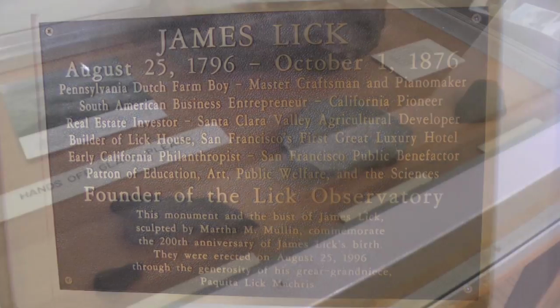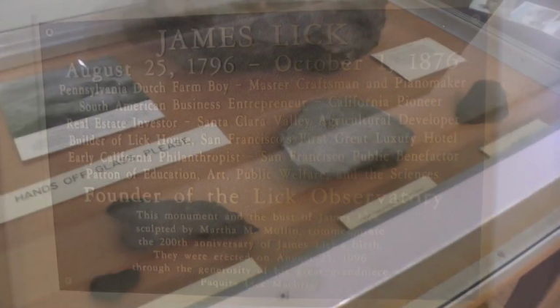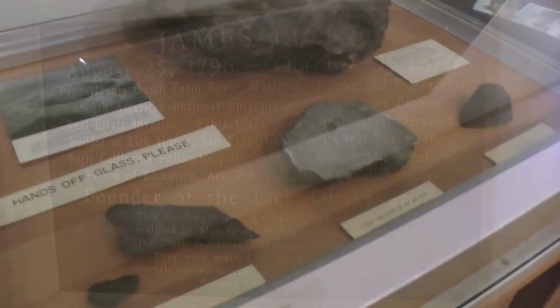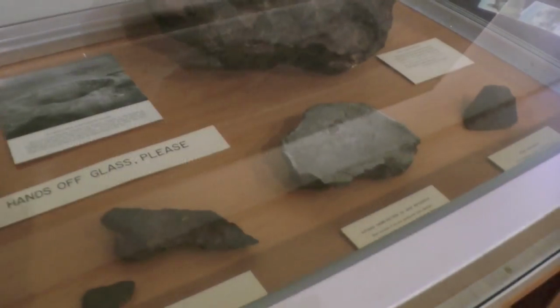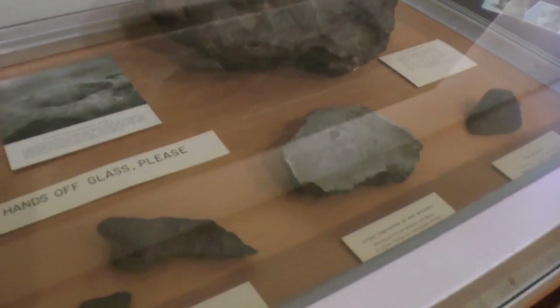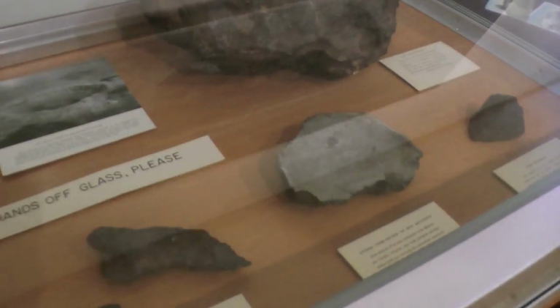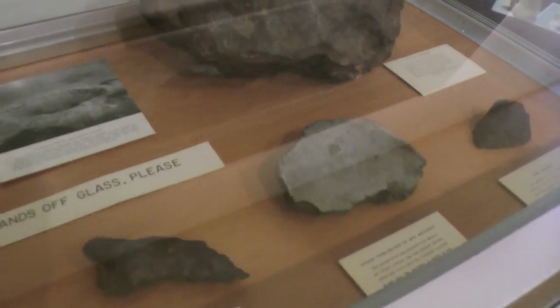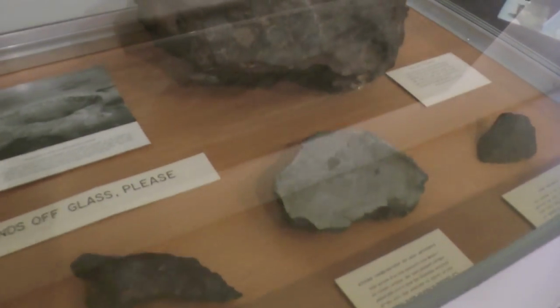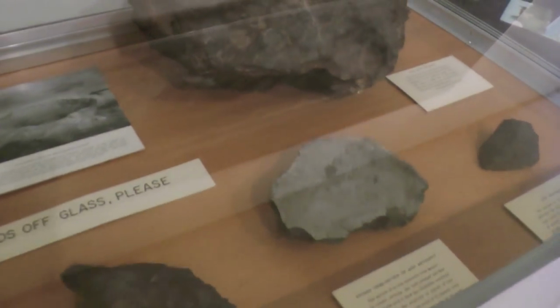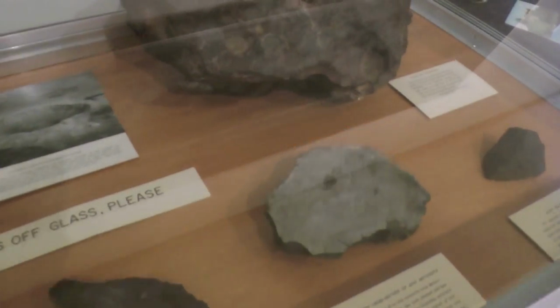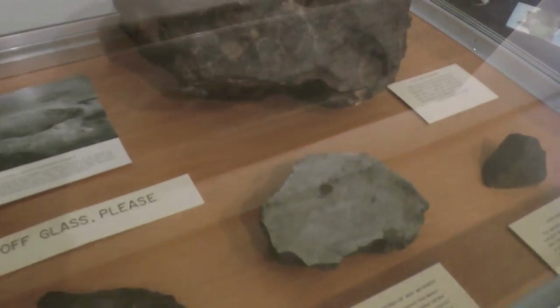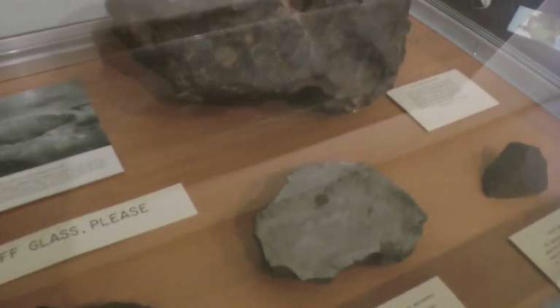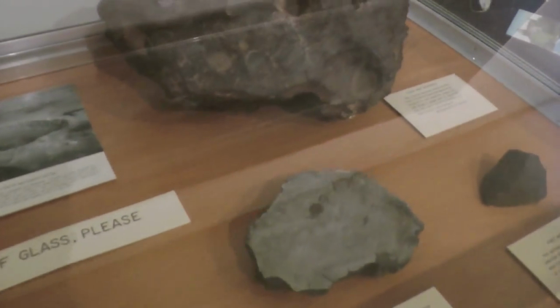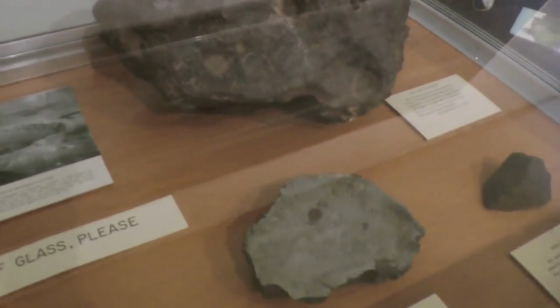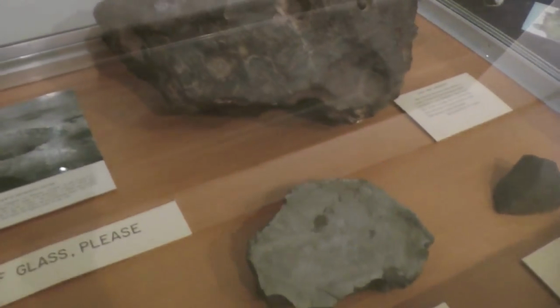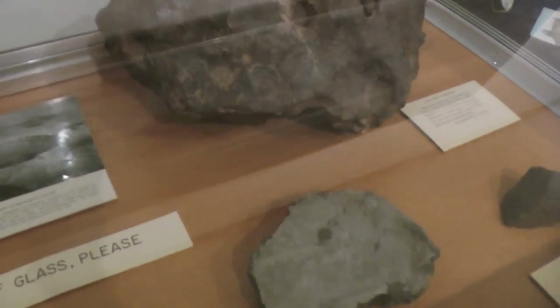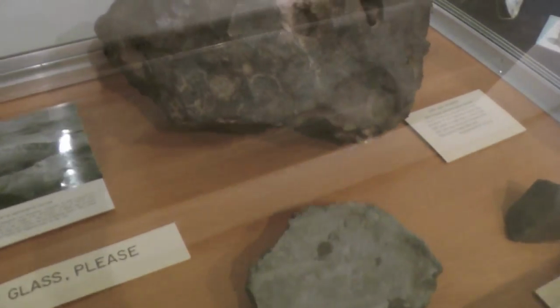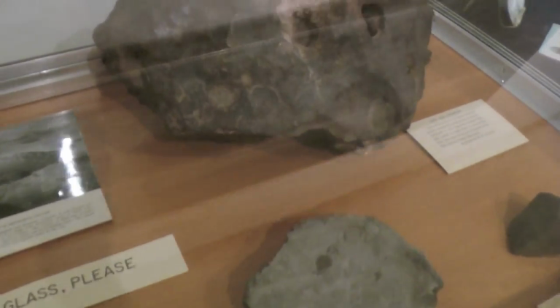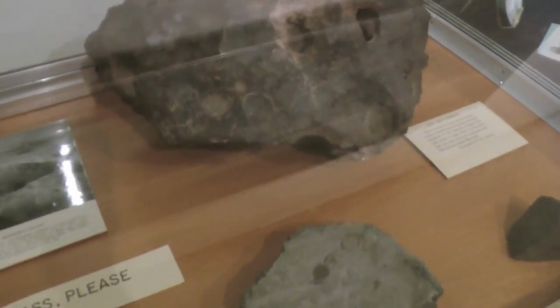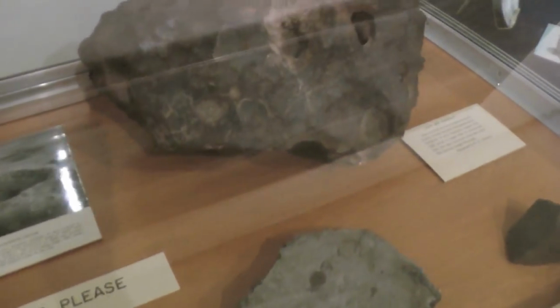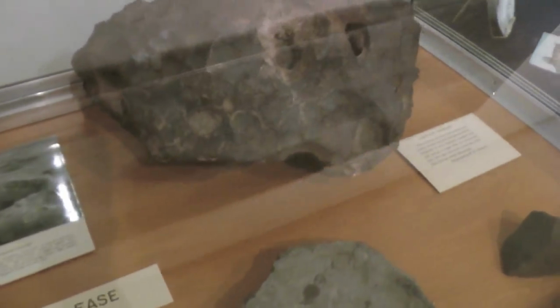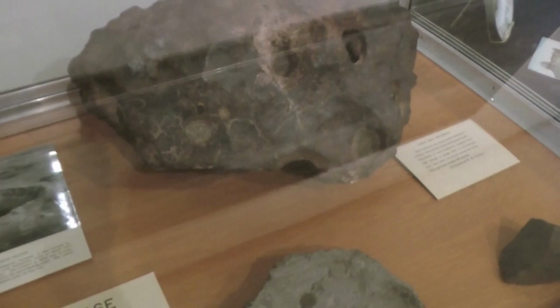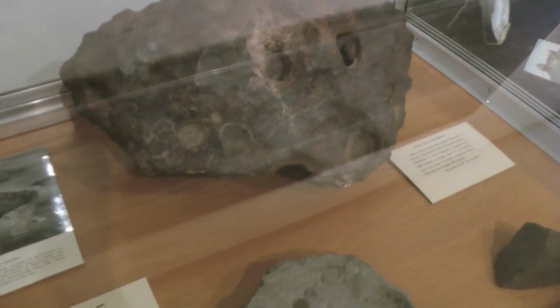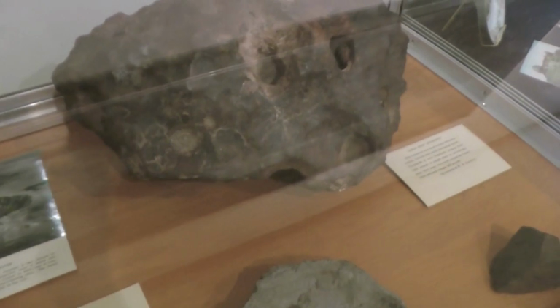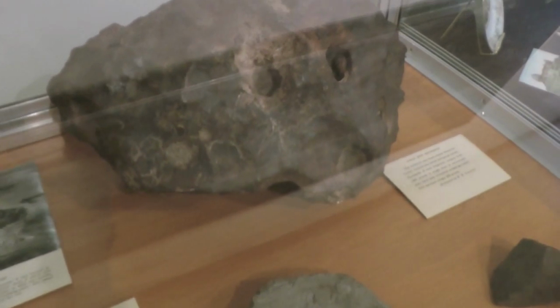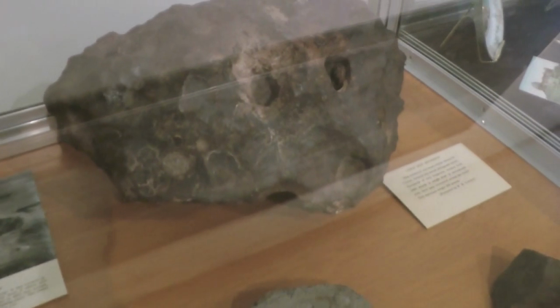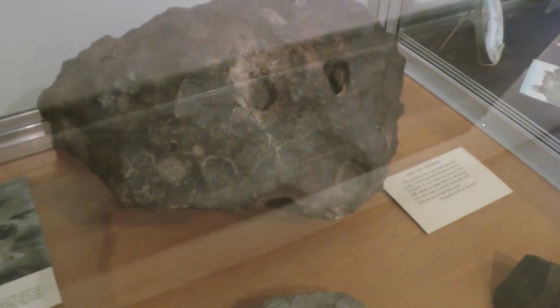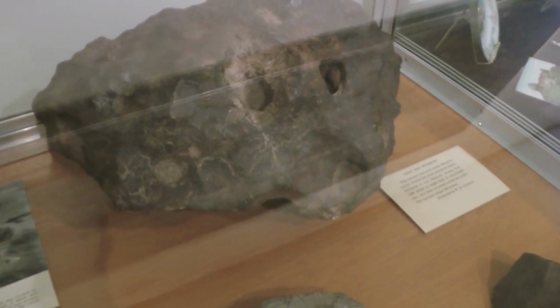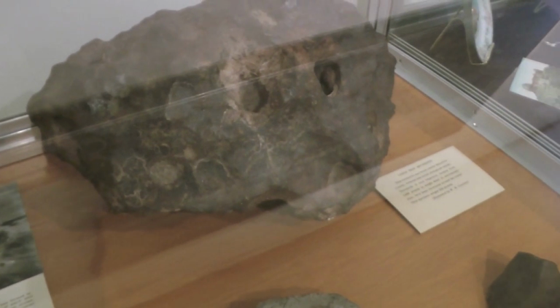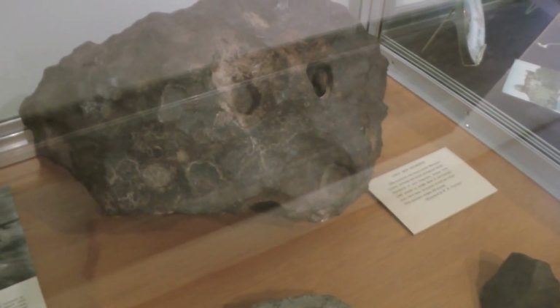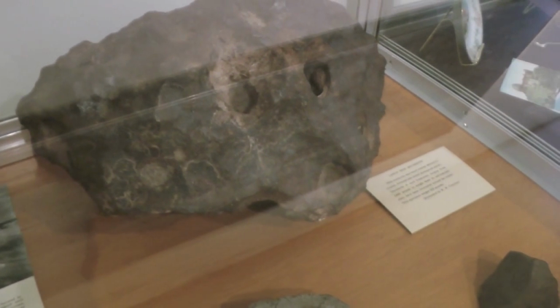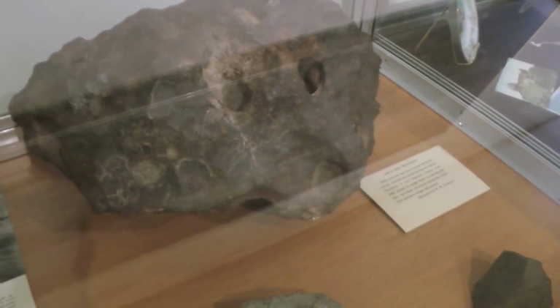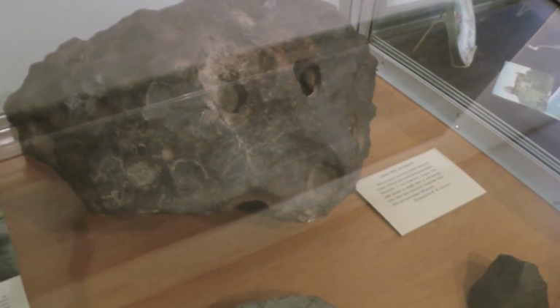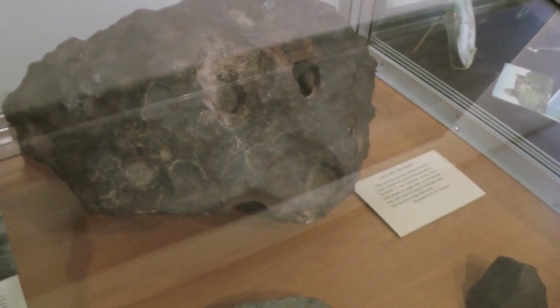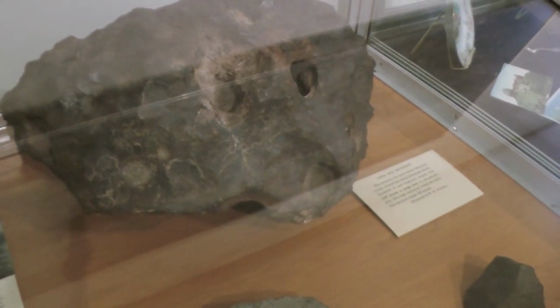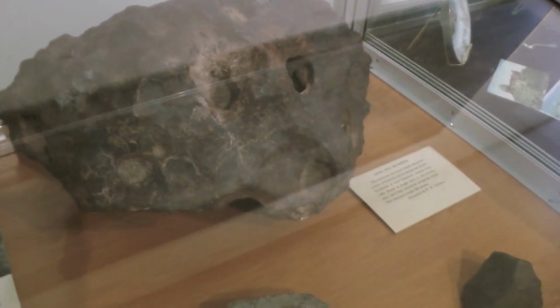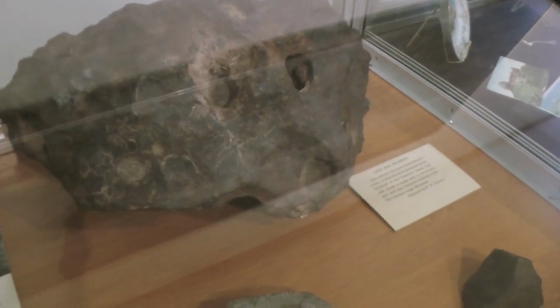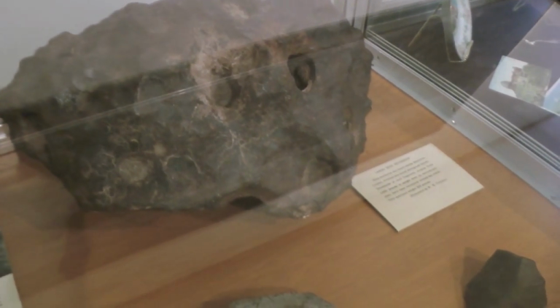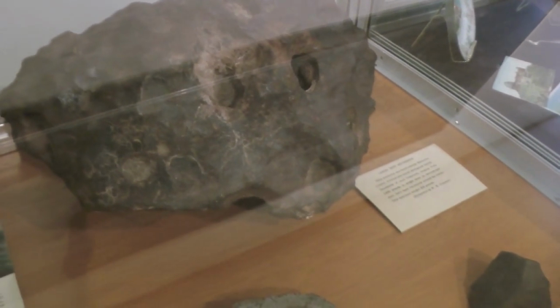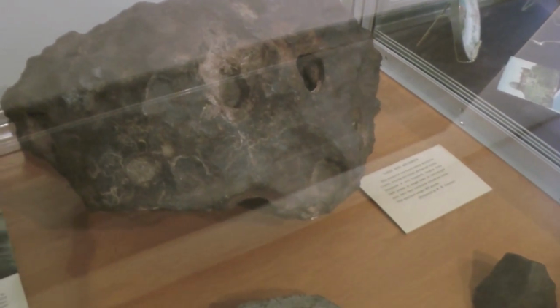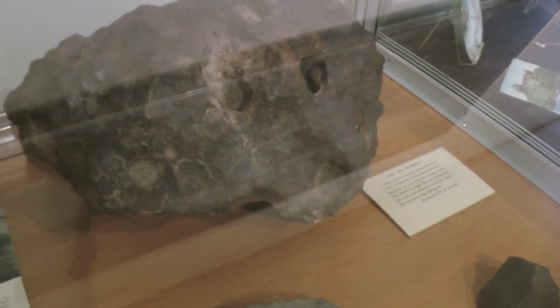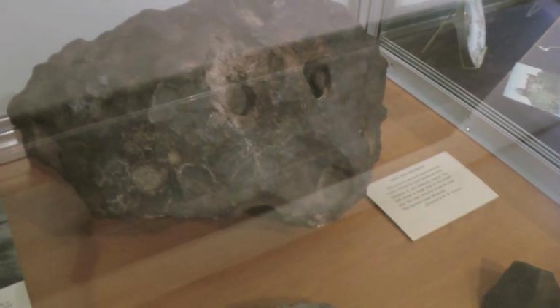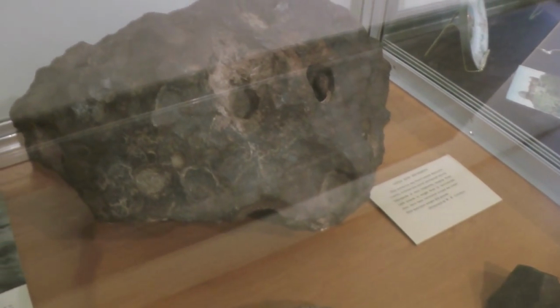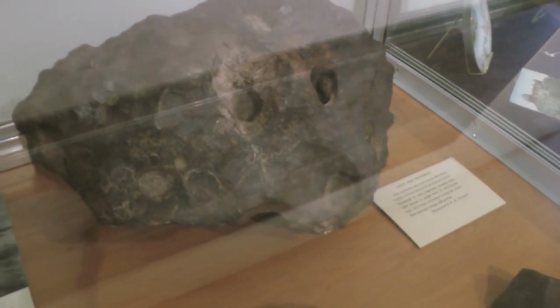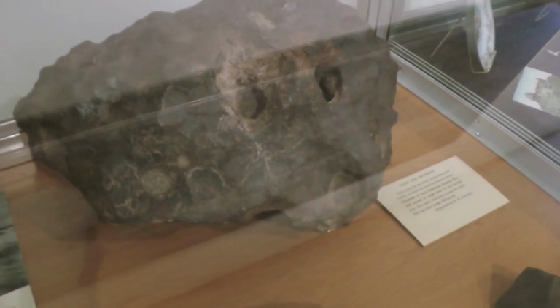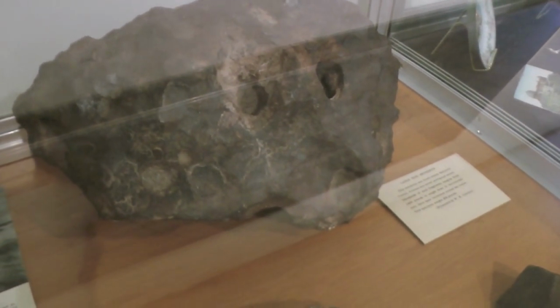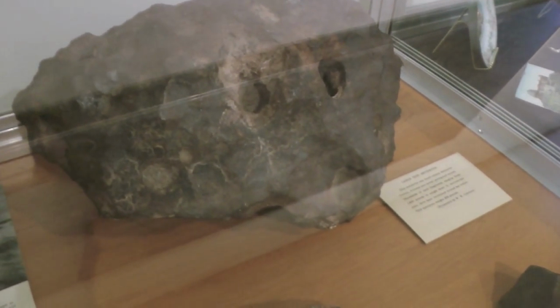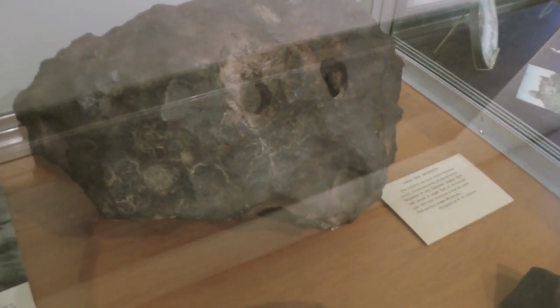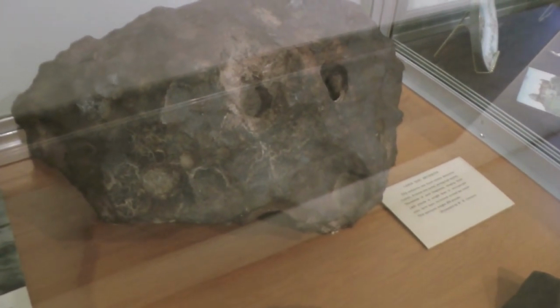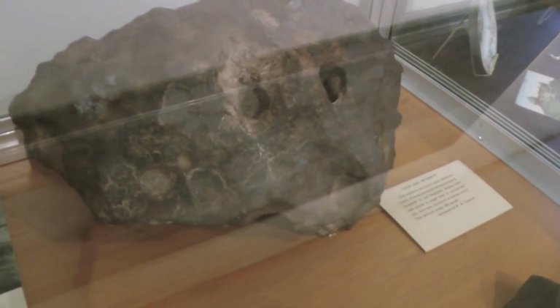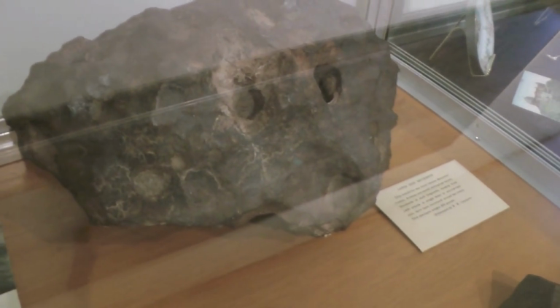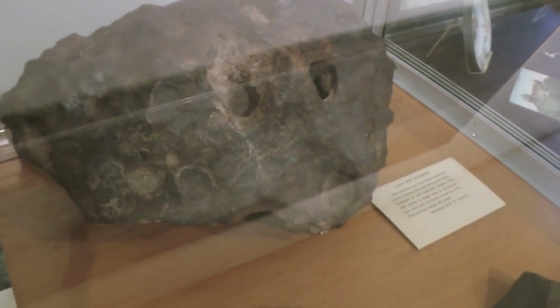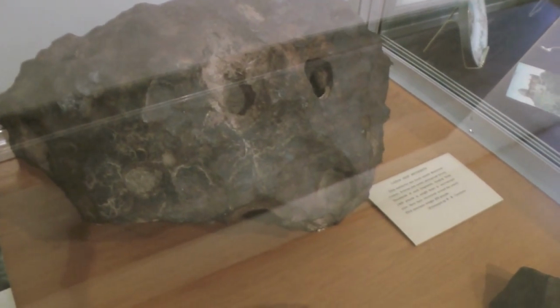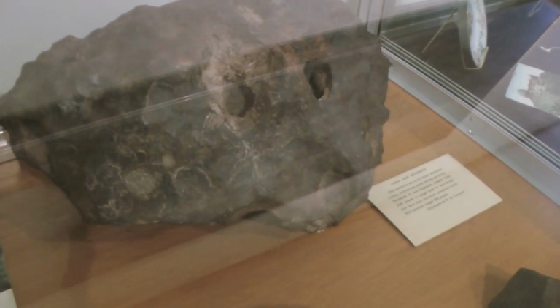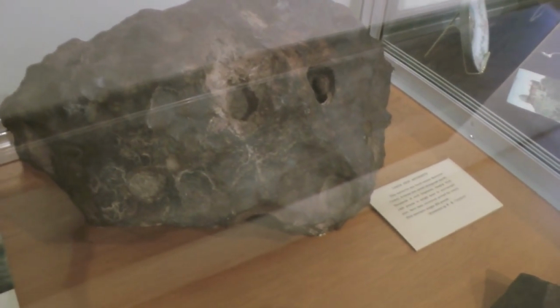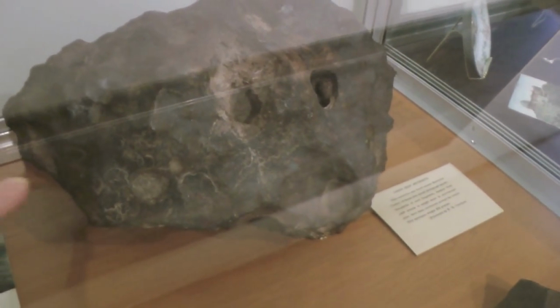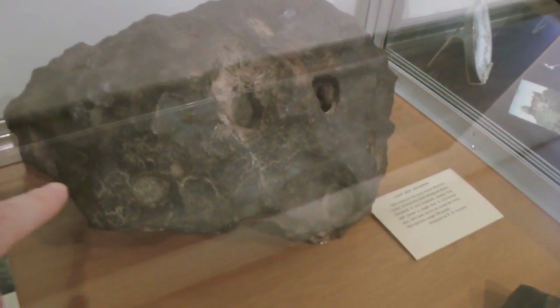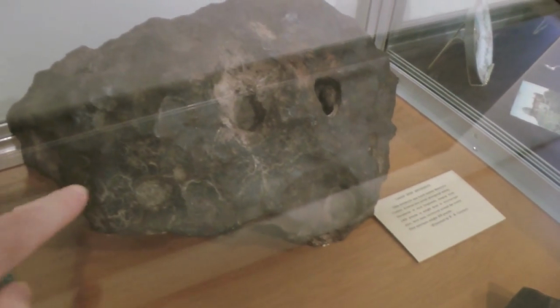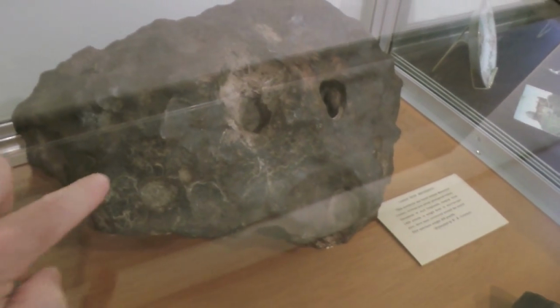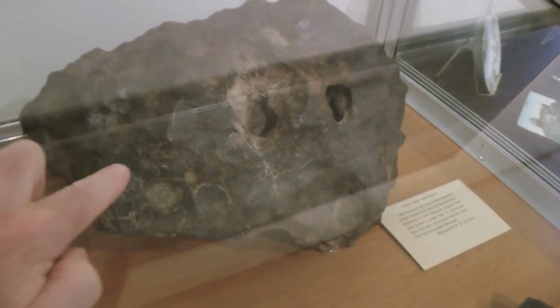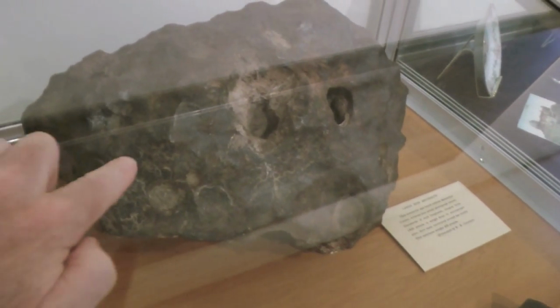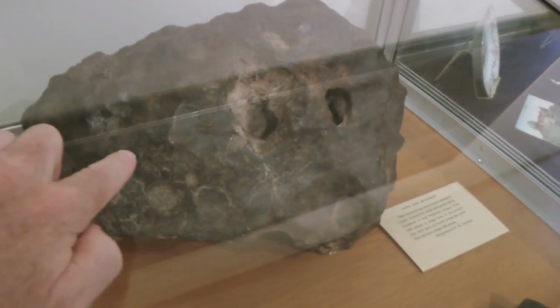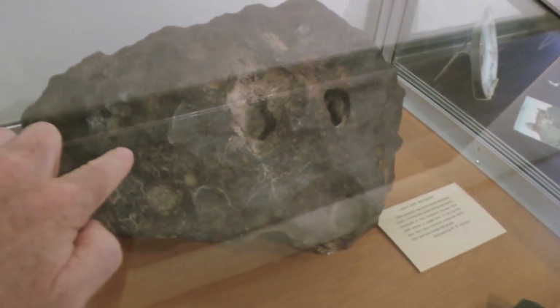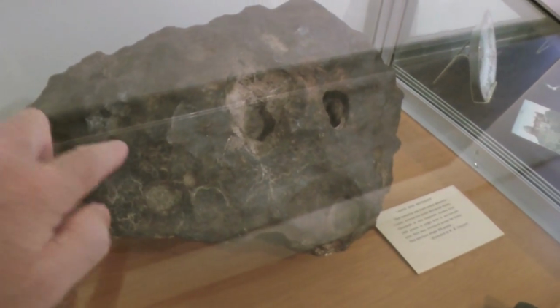Here we have another piece of the meteor crater — meteorite.